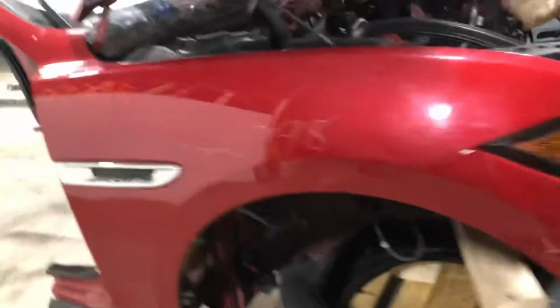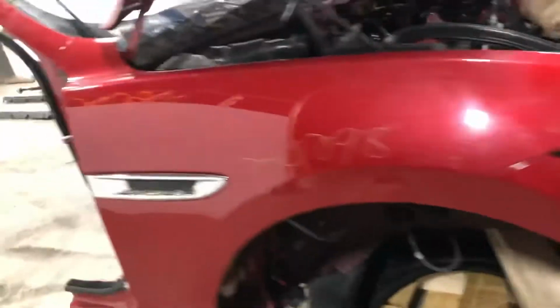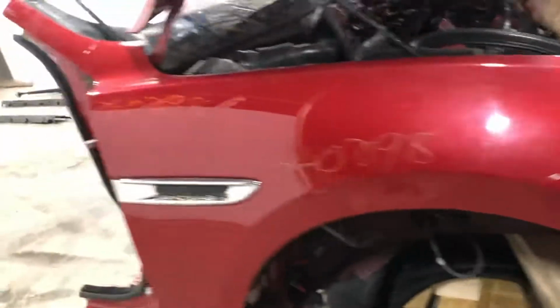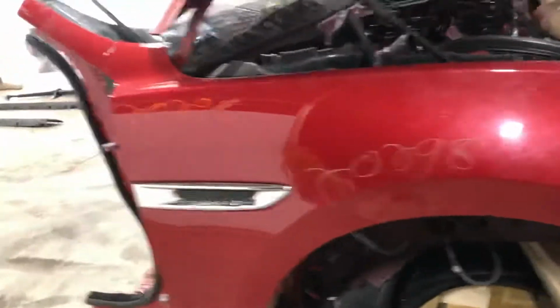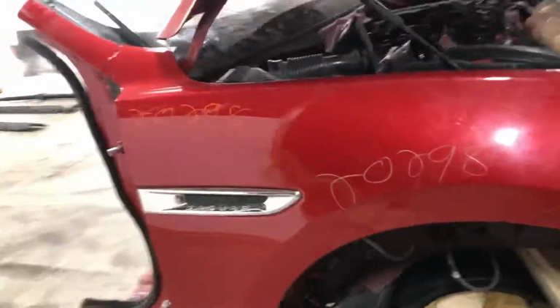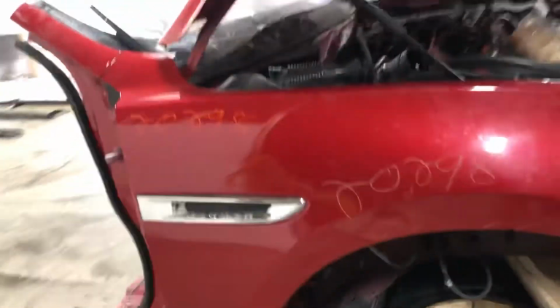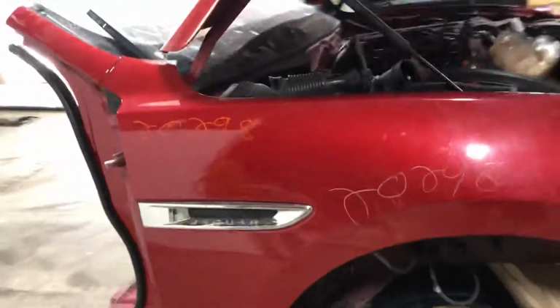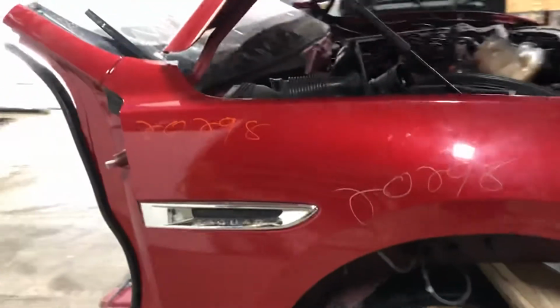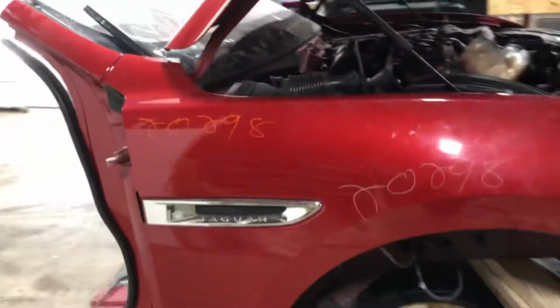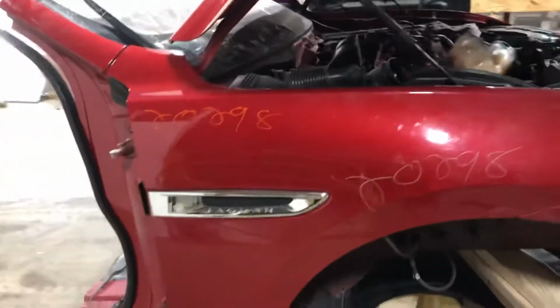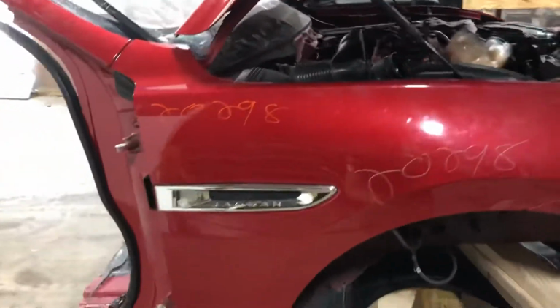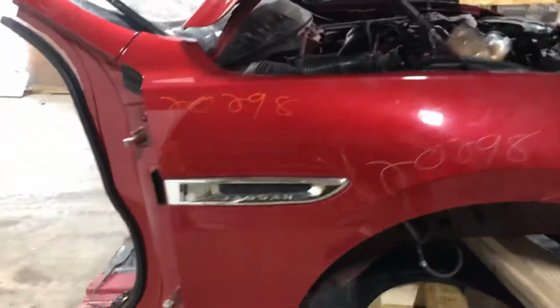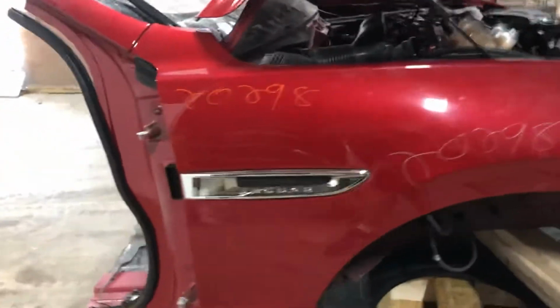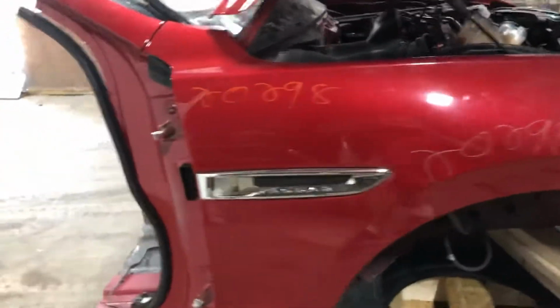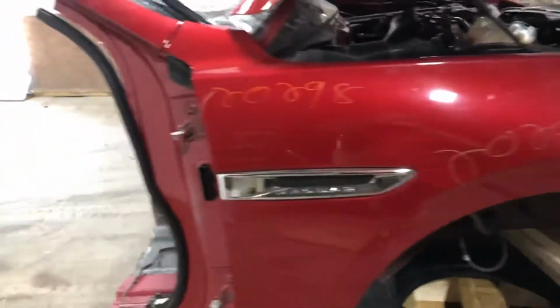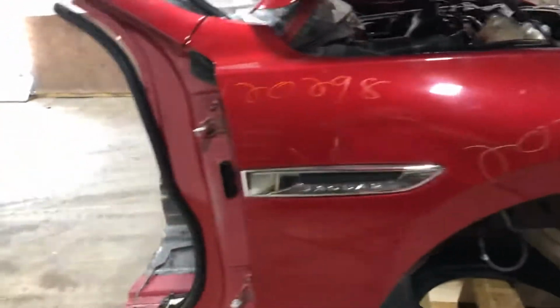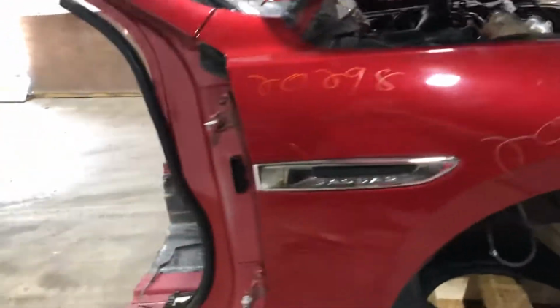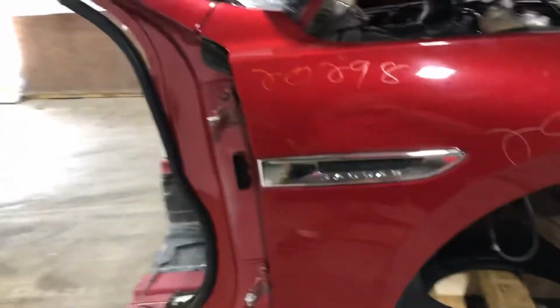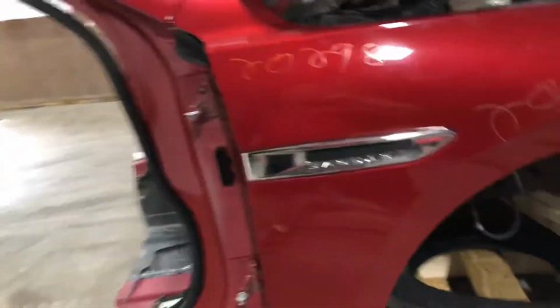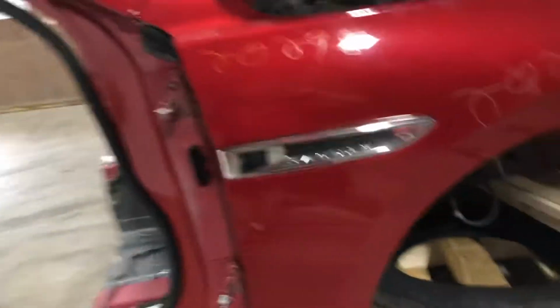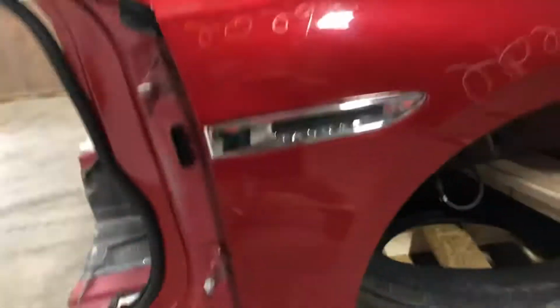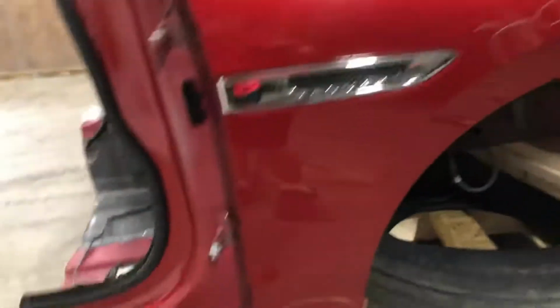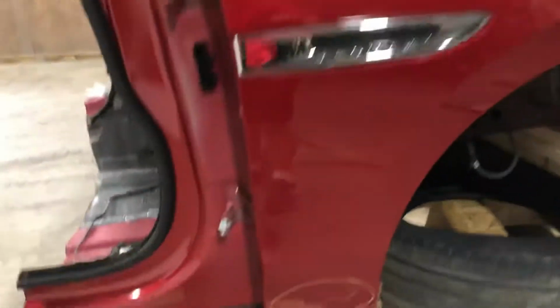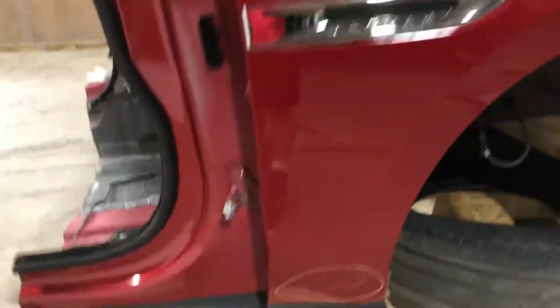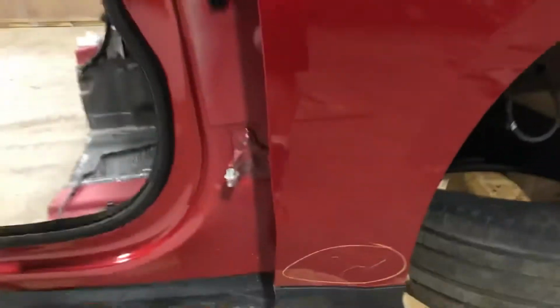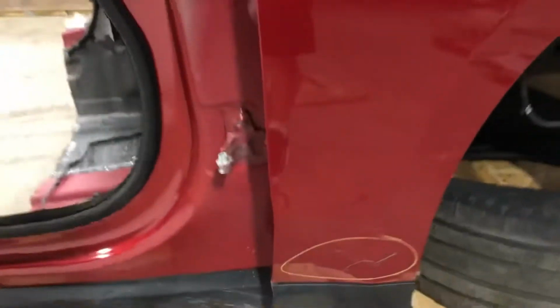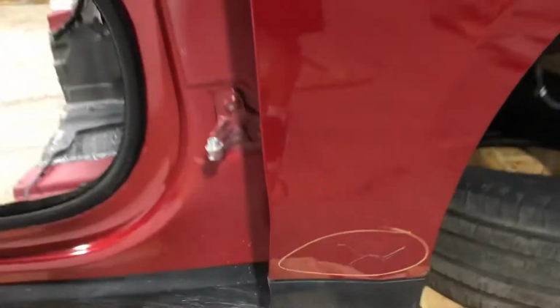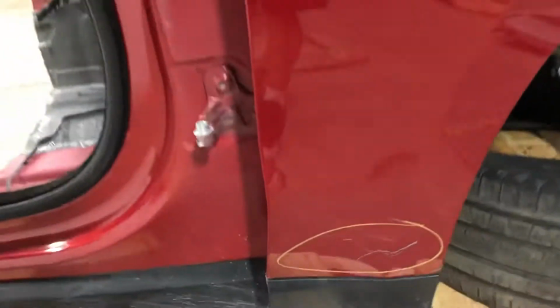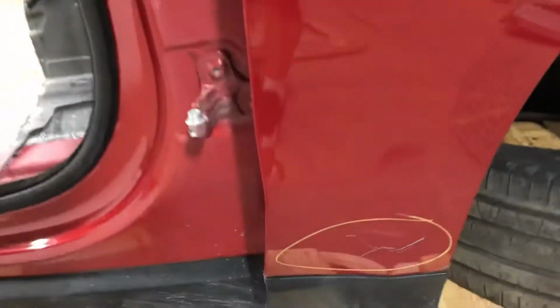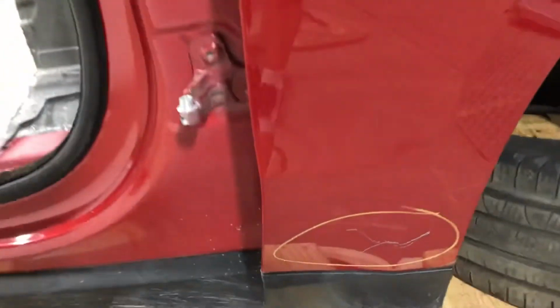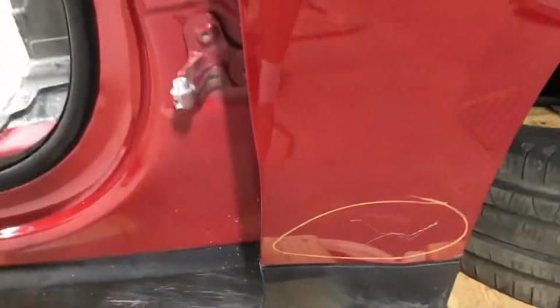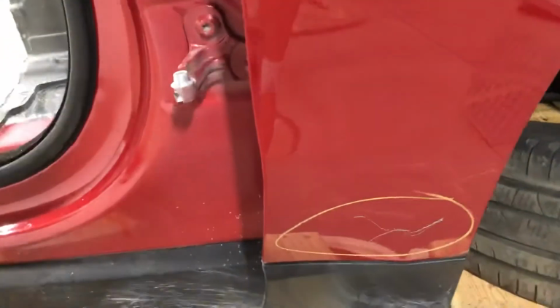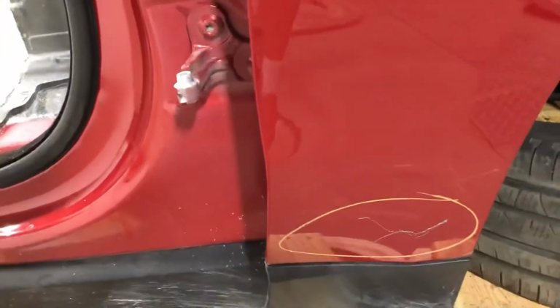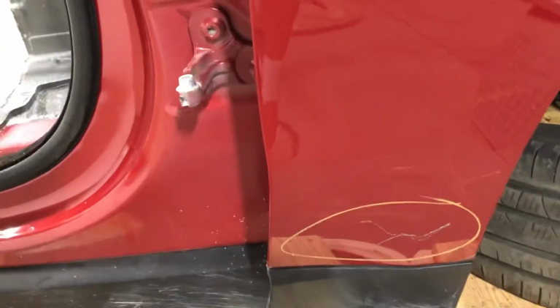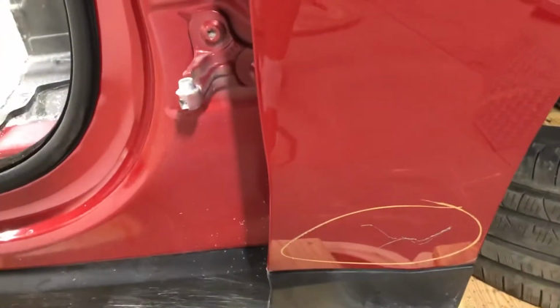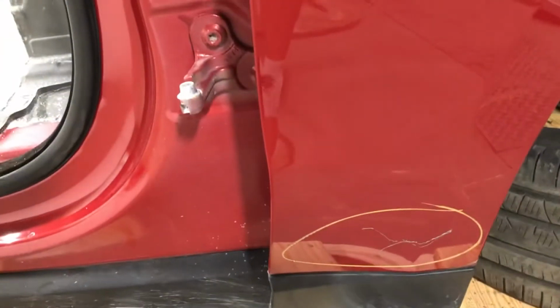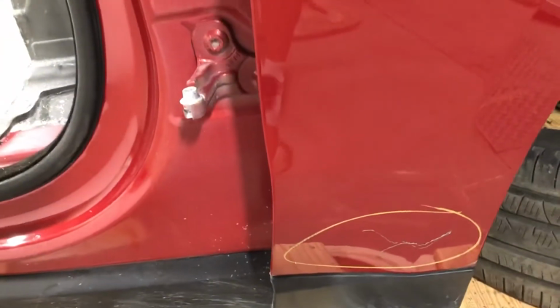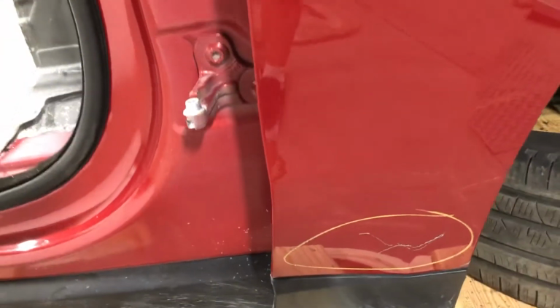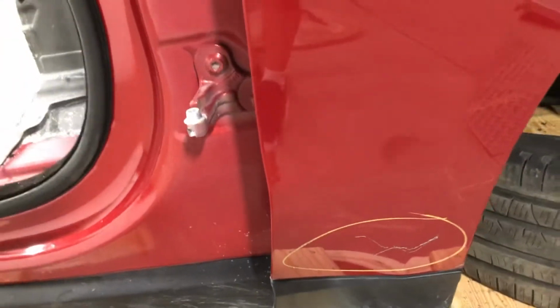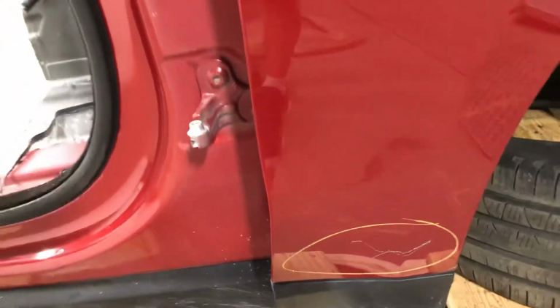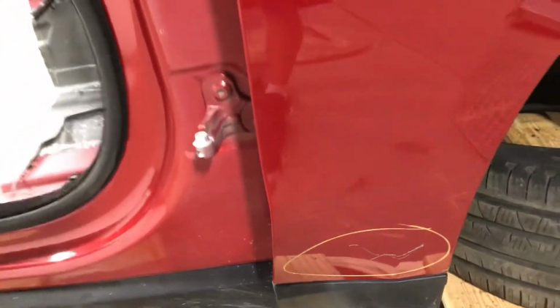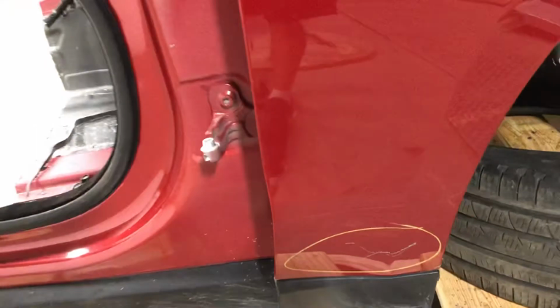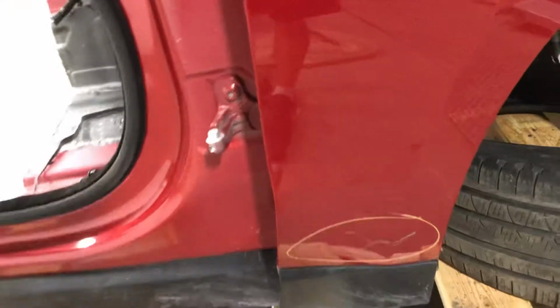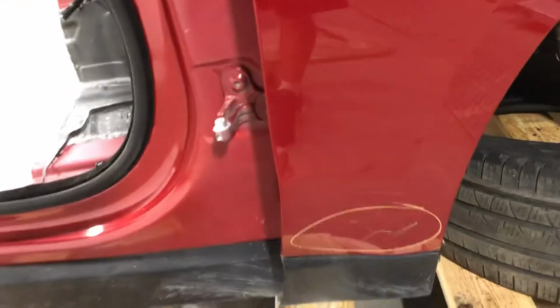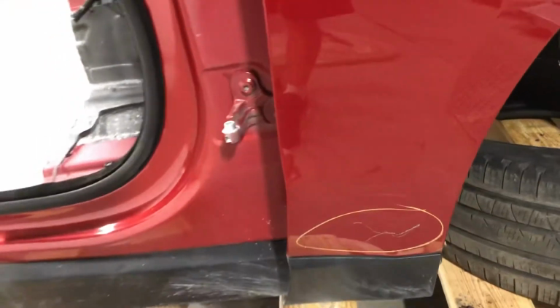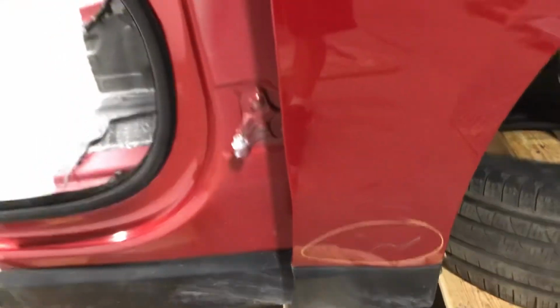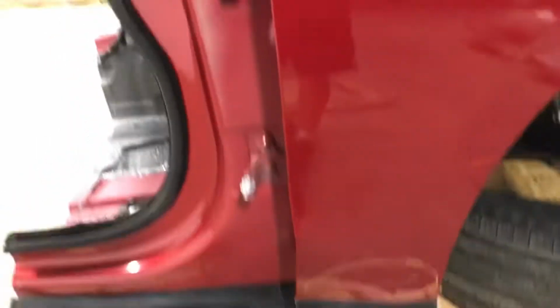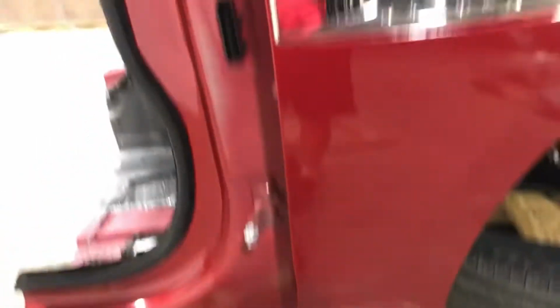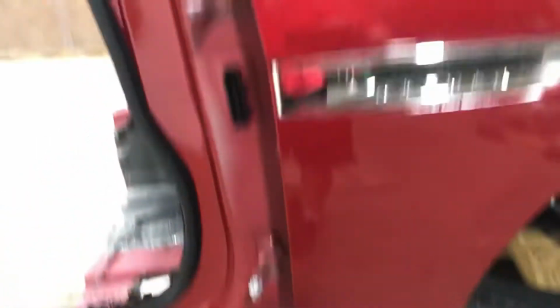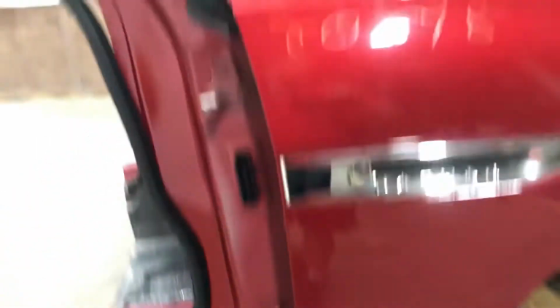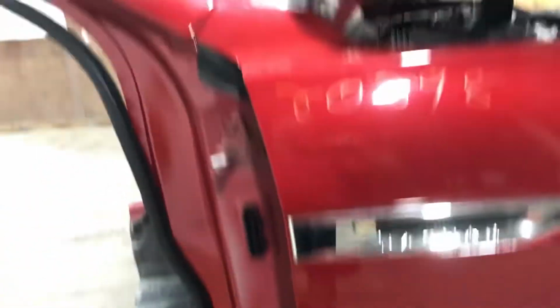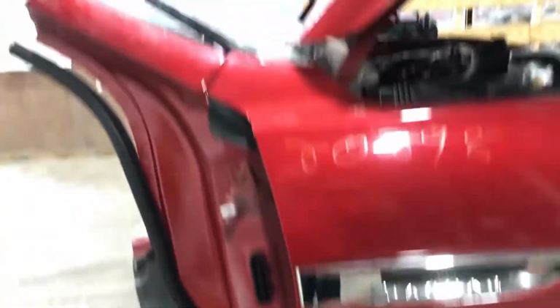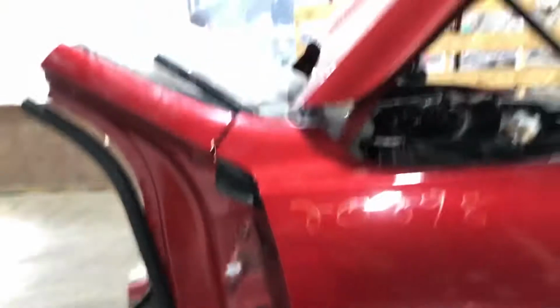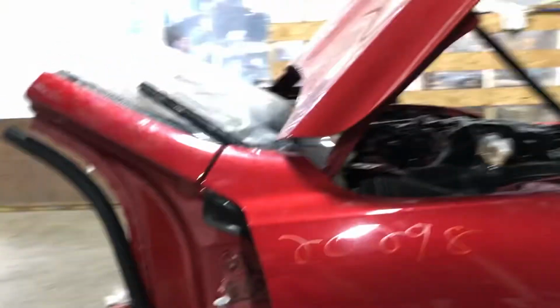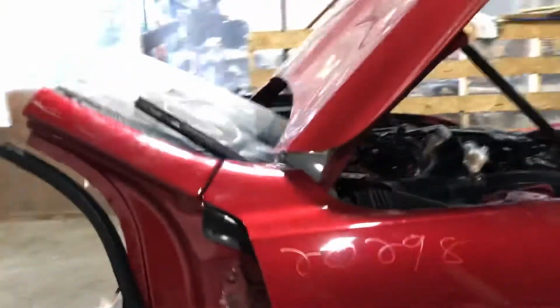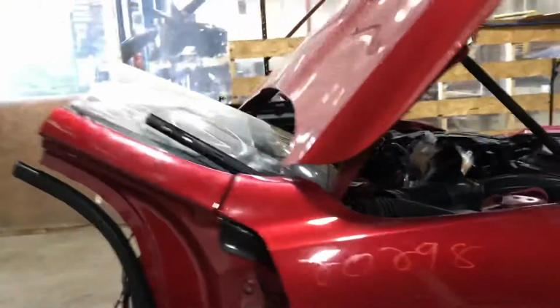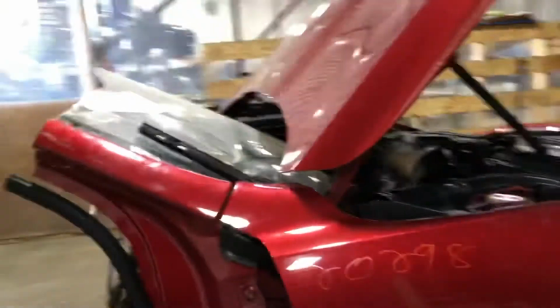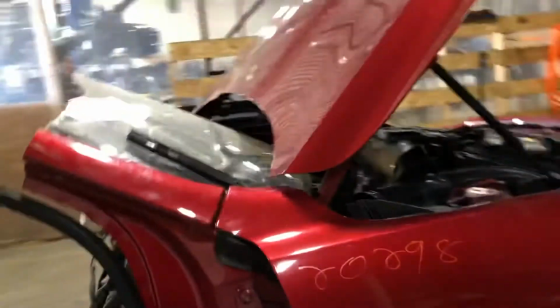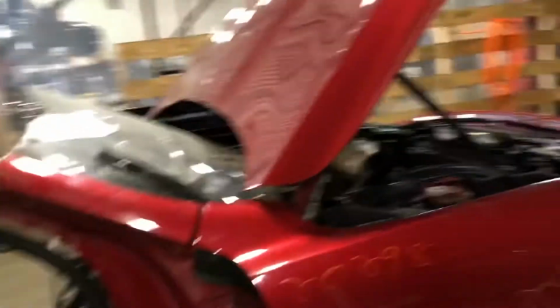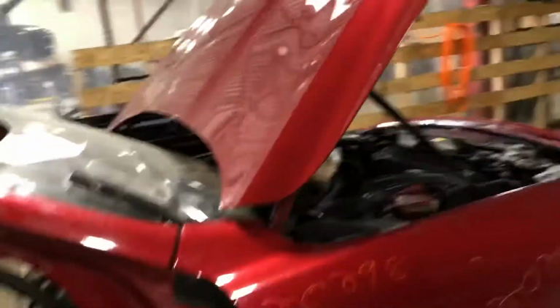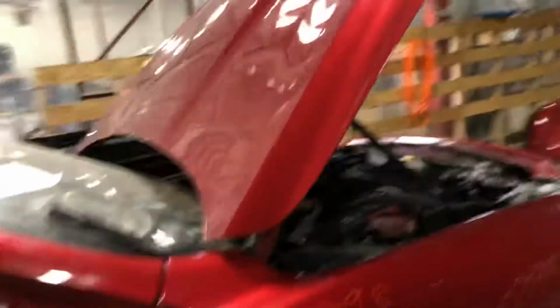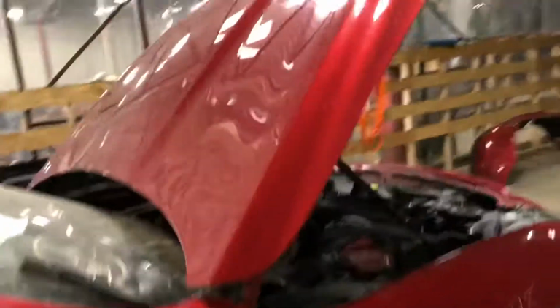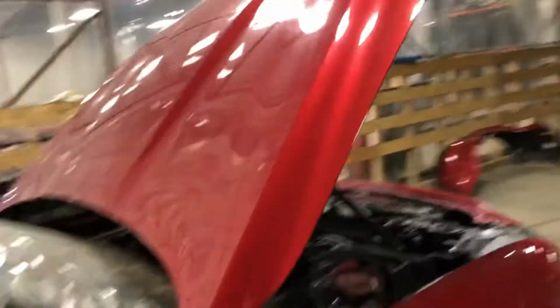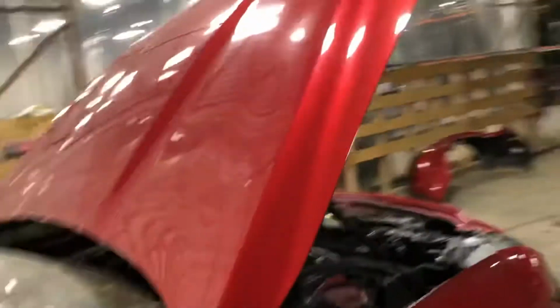Passenger side — there's a scratch down there on the other side as well. It does have lower sill cladding.